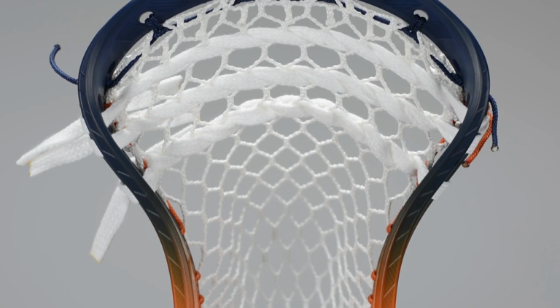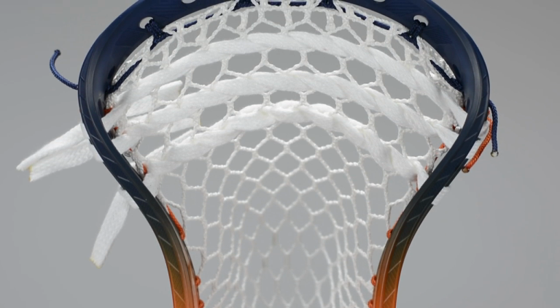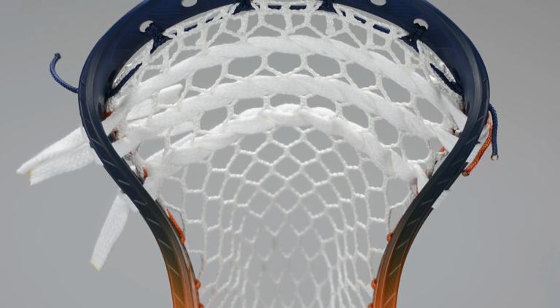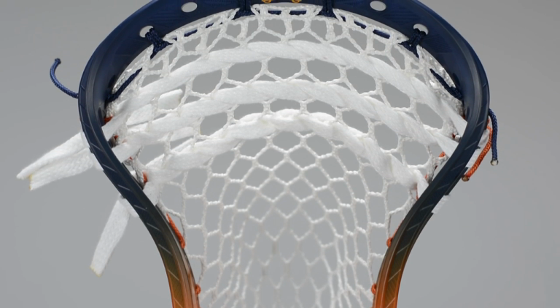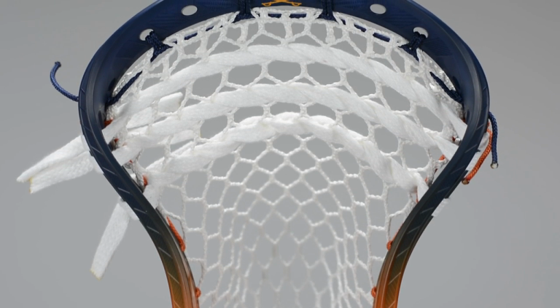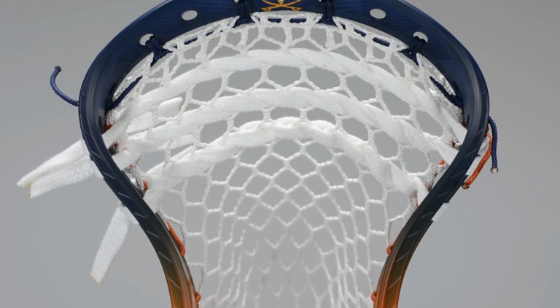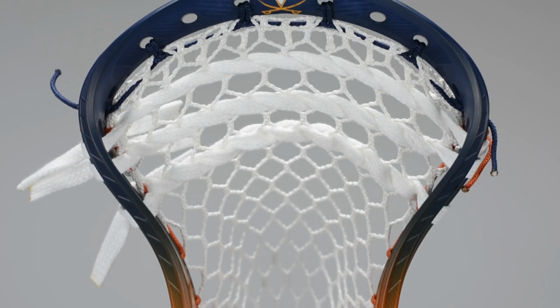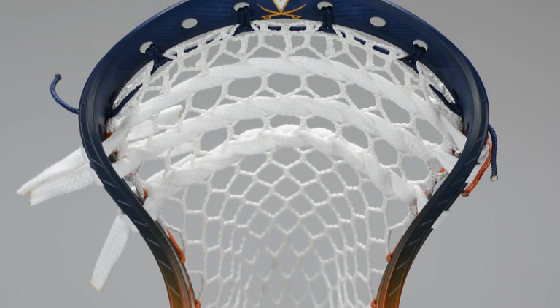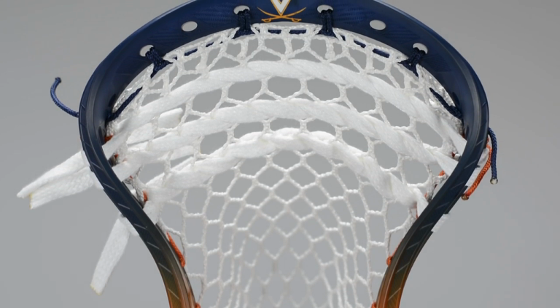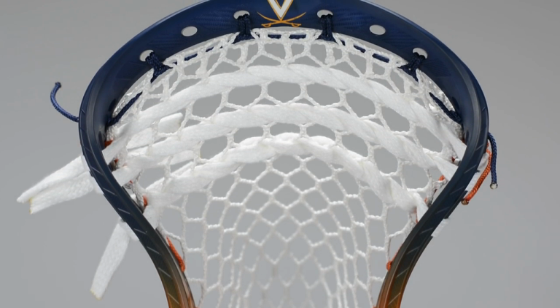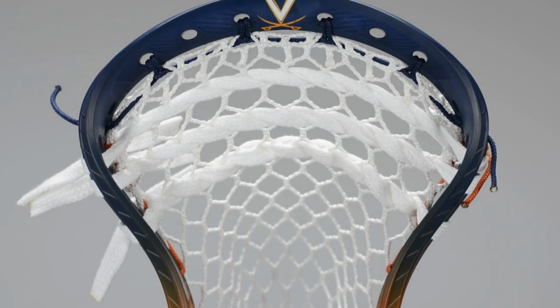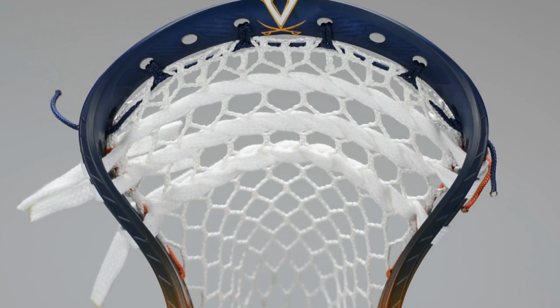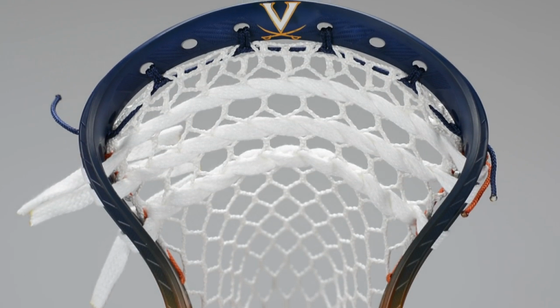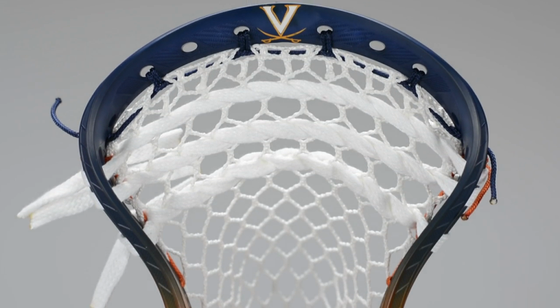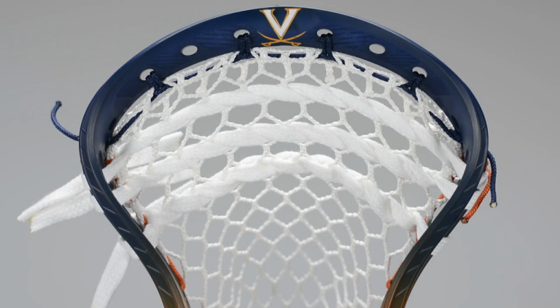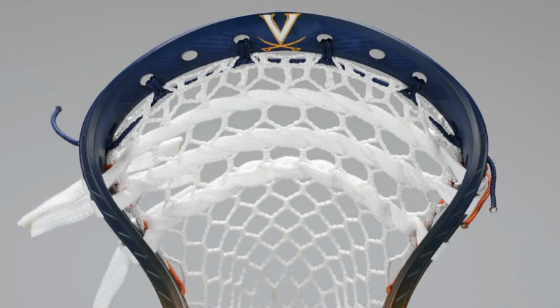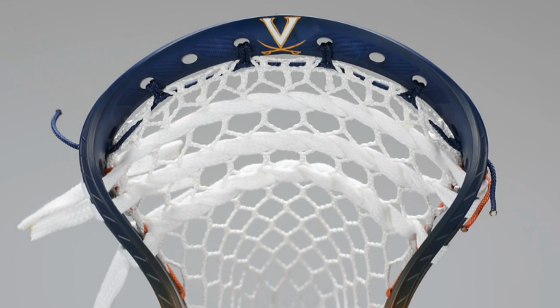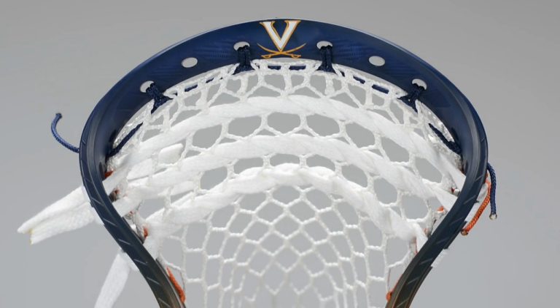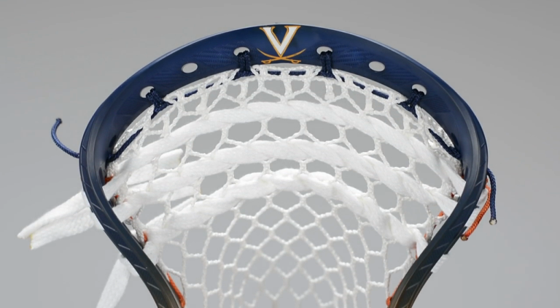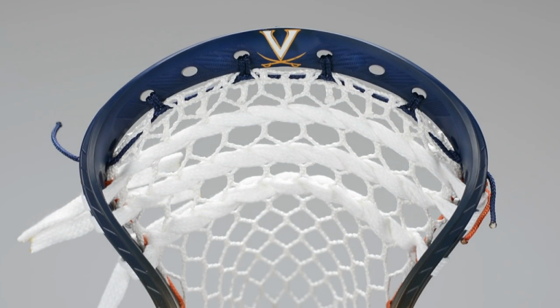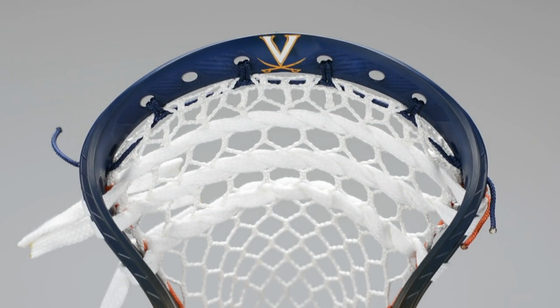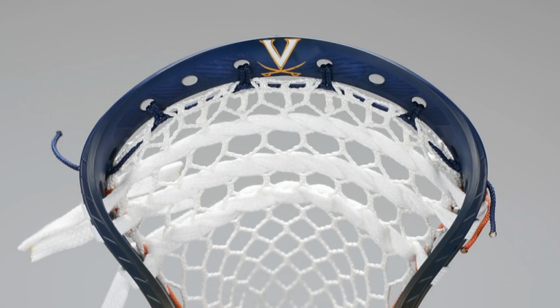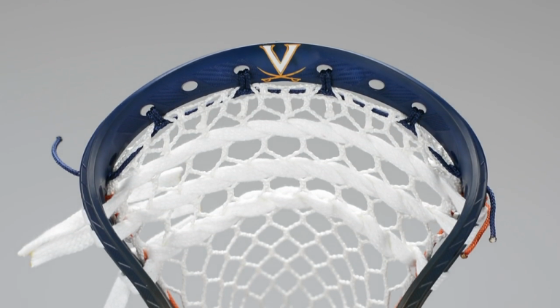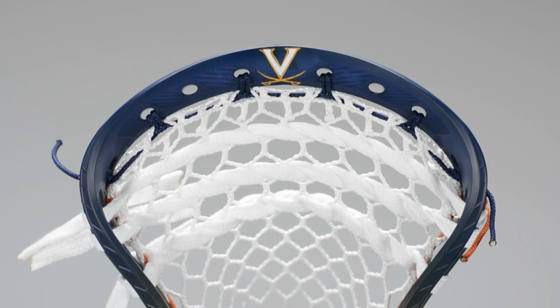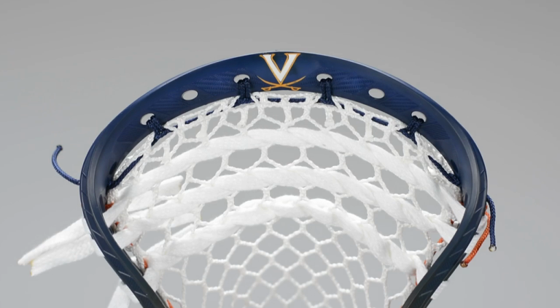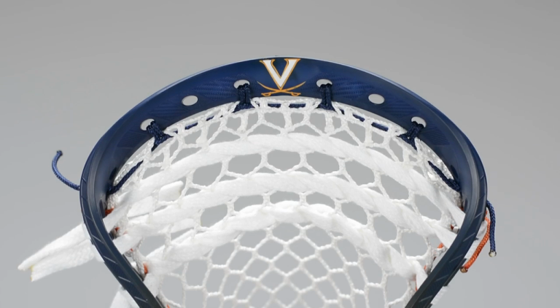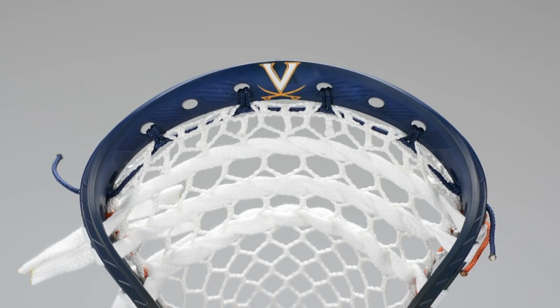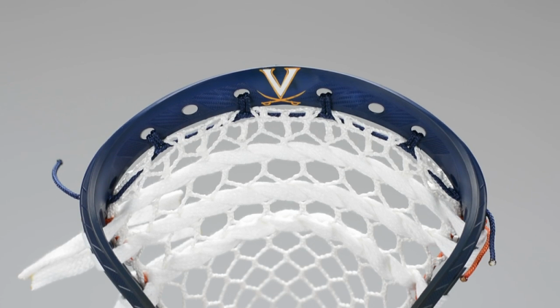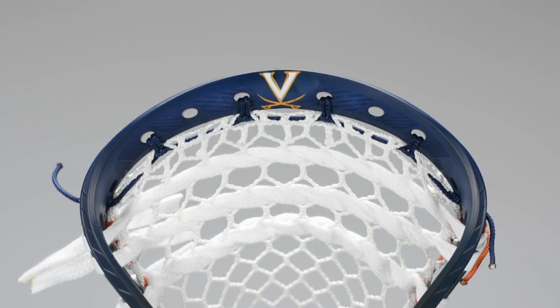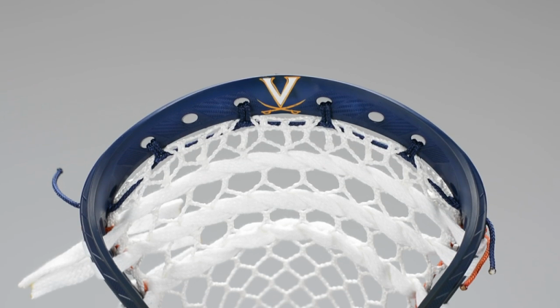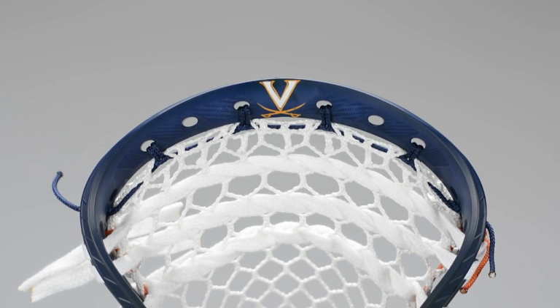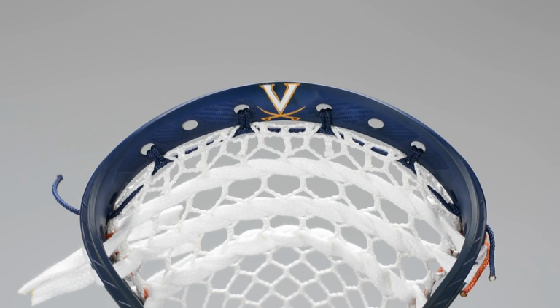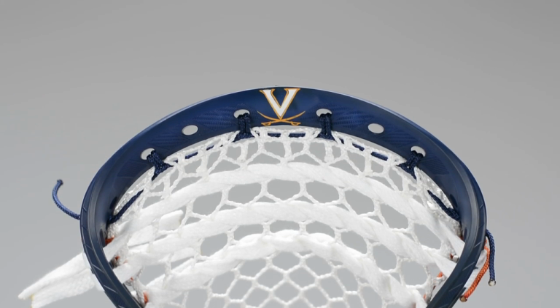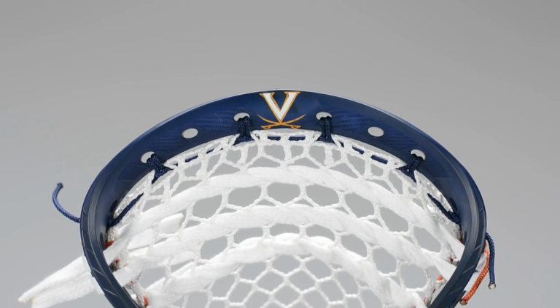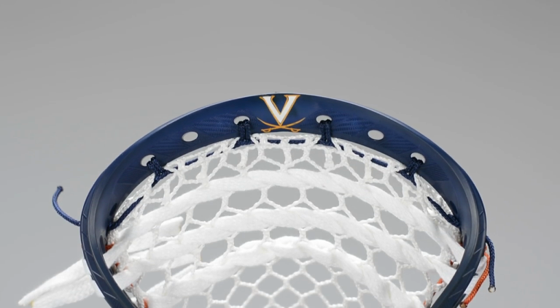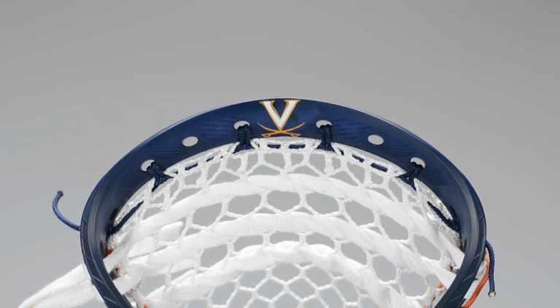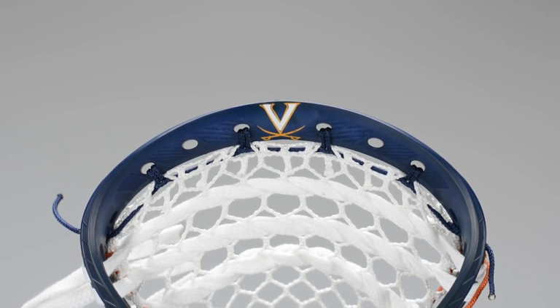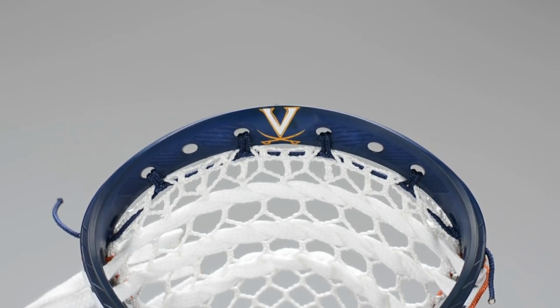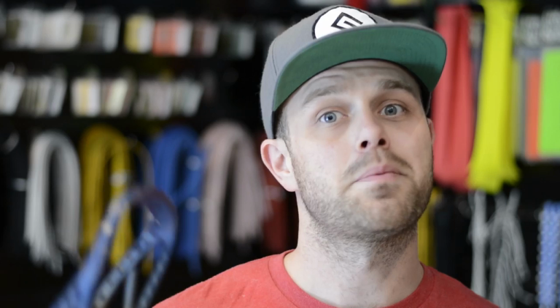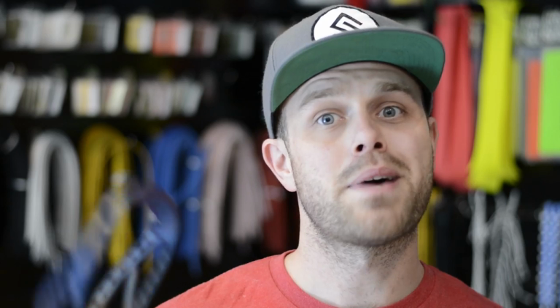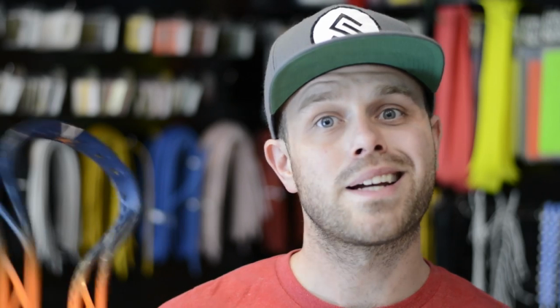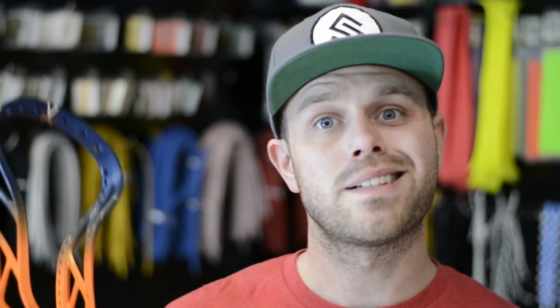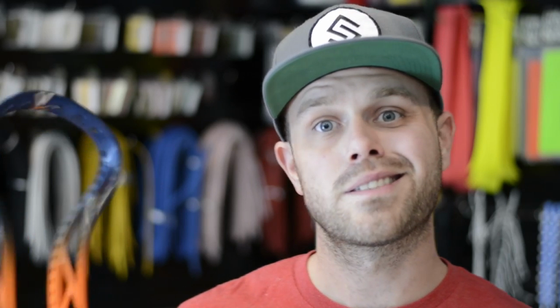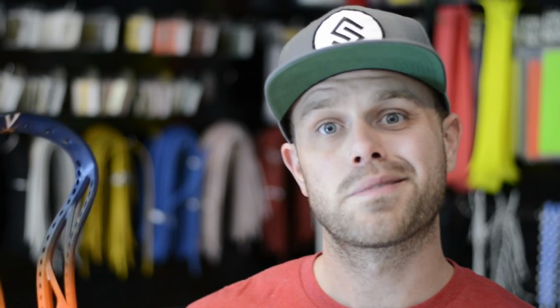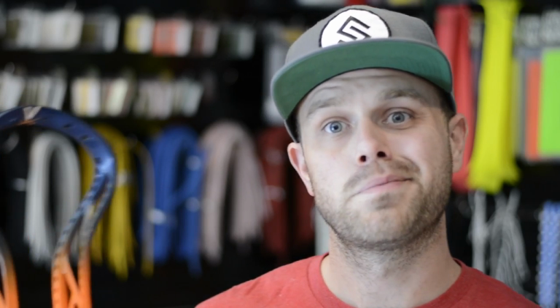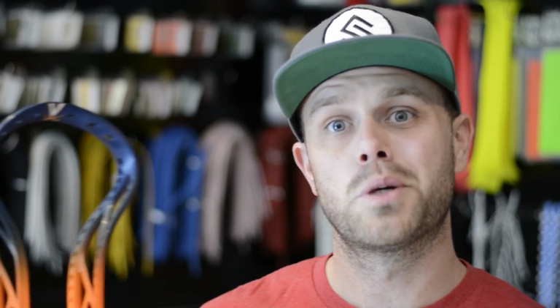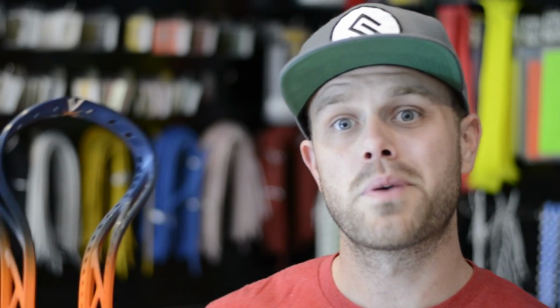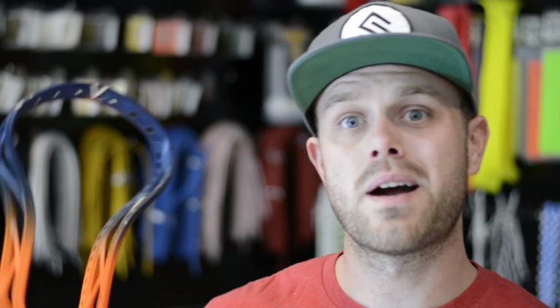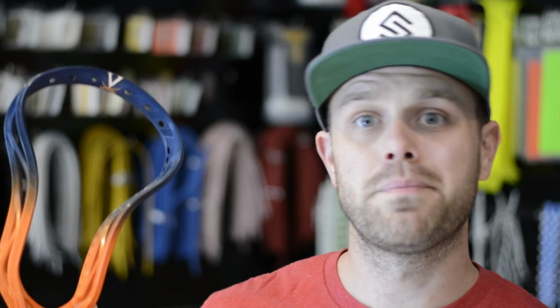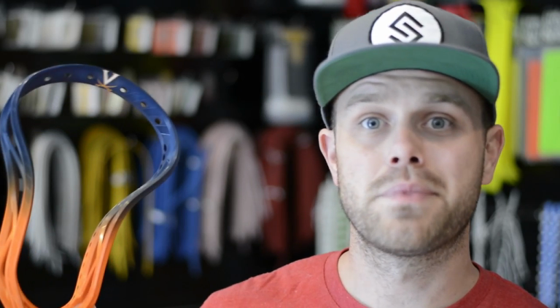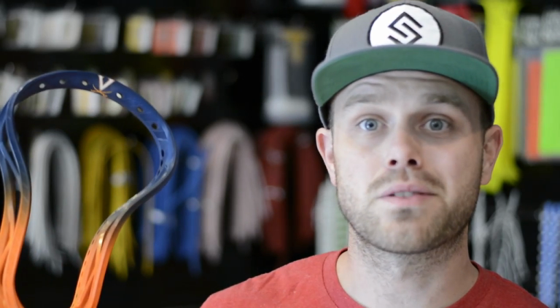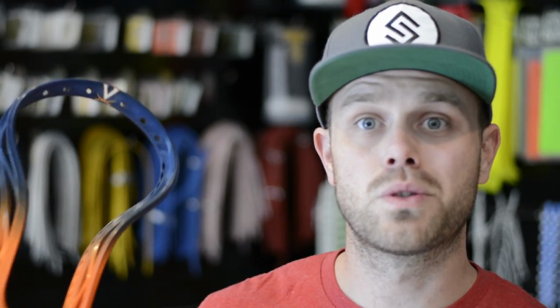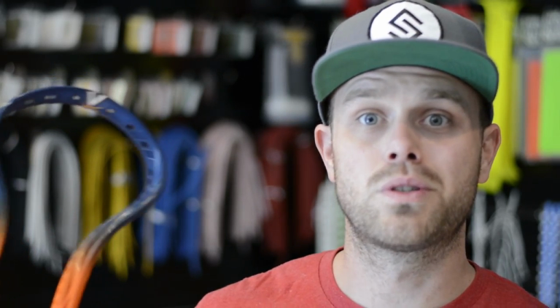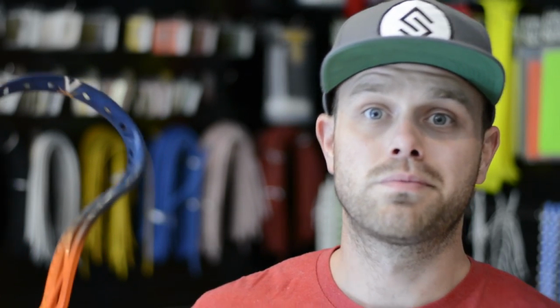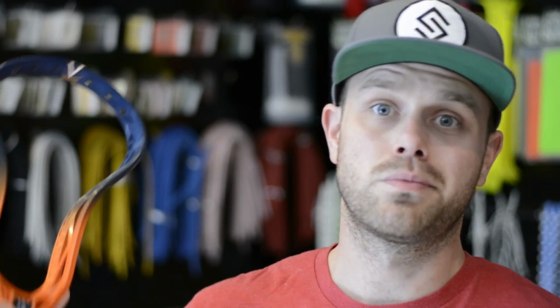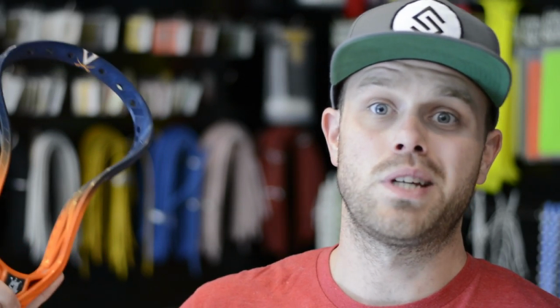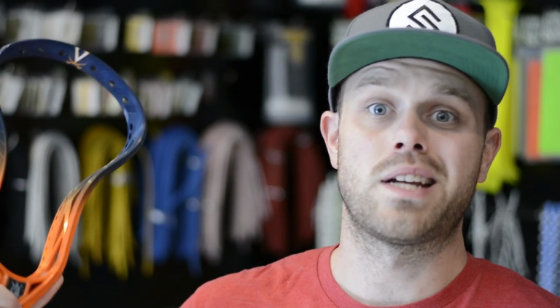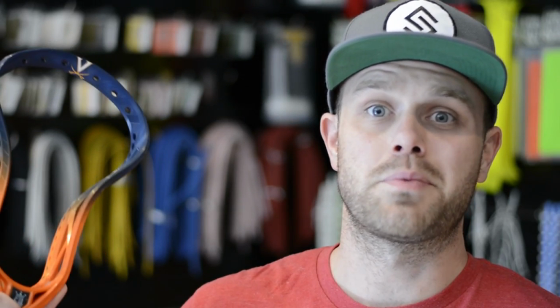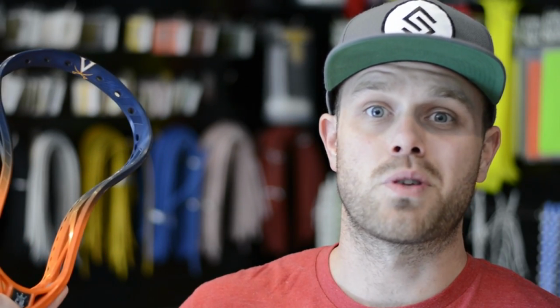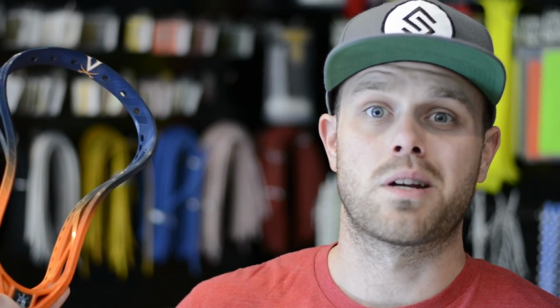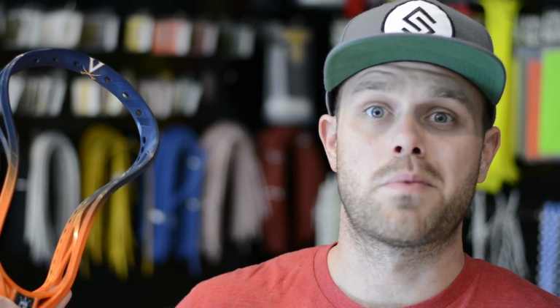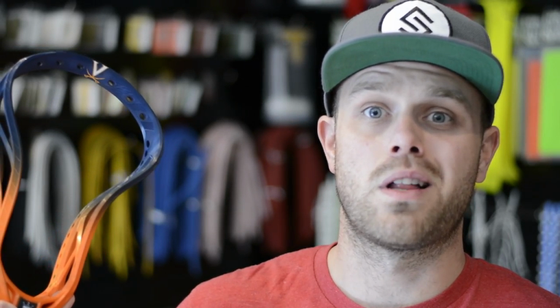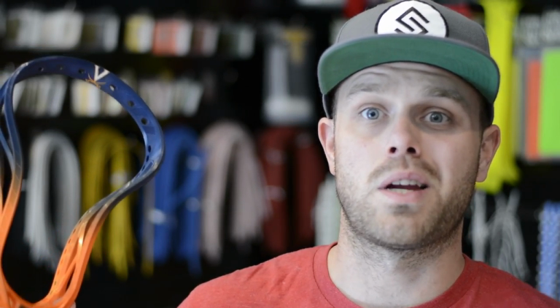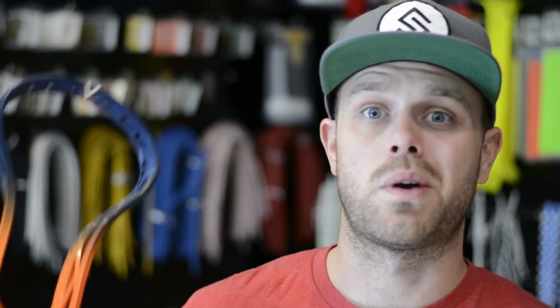Bird strung this thing up because we've been getting a lot of comments in the section below — you guys don't want to just see the die jobs, you want to see the pockets. No problem, we end up stringing them all anyway.